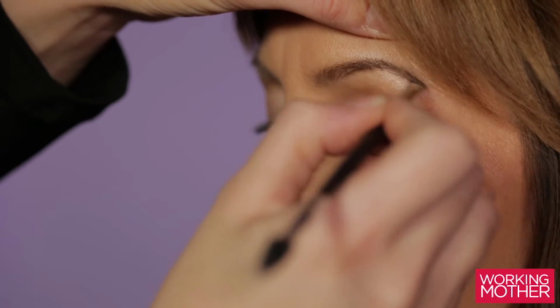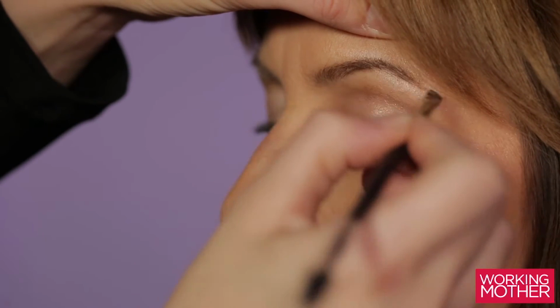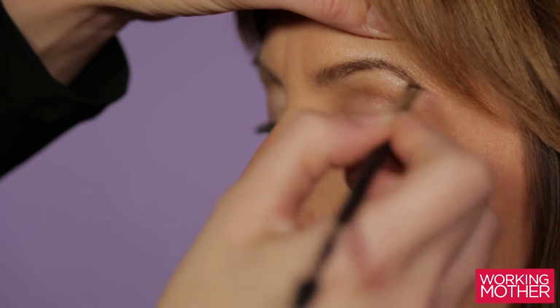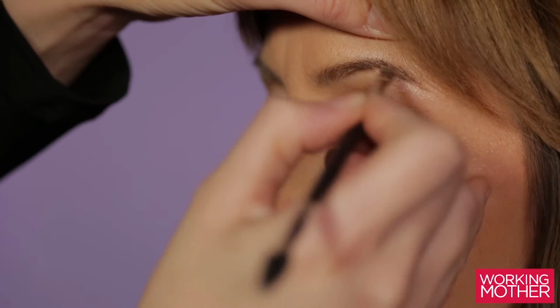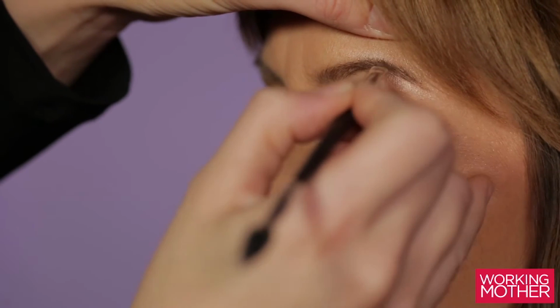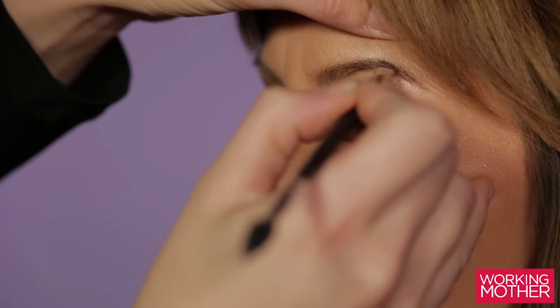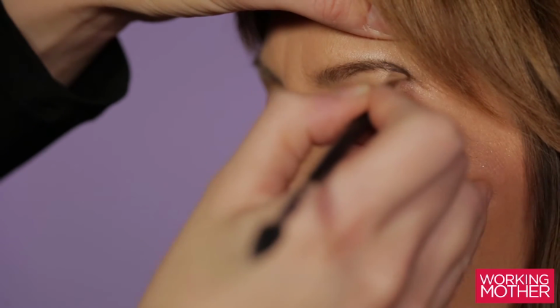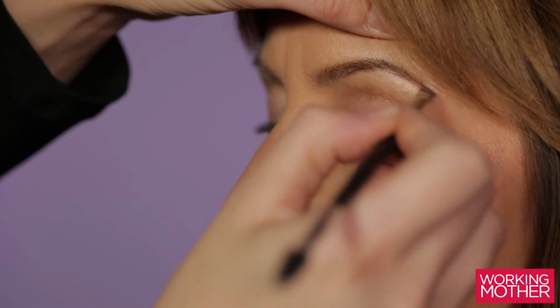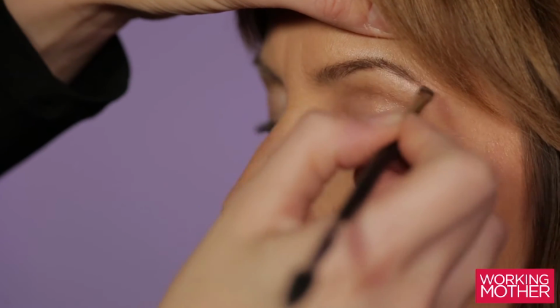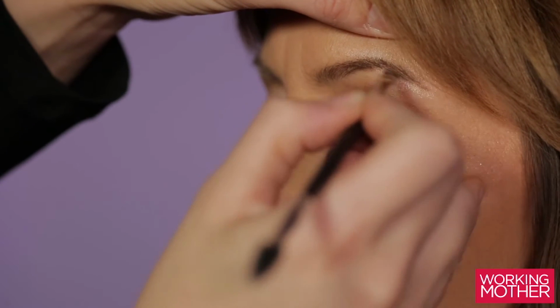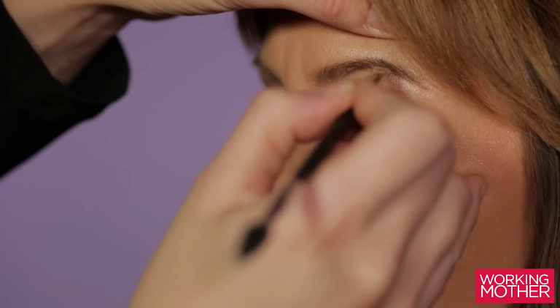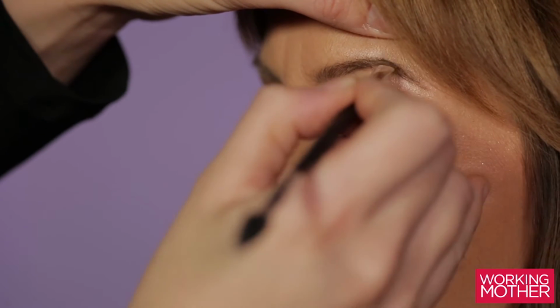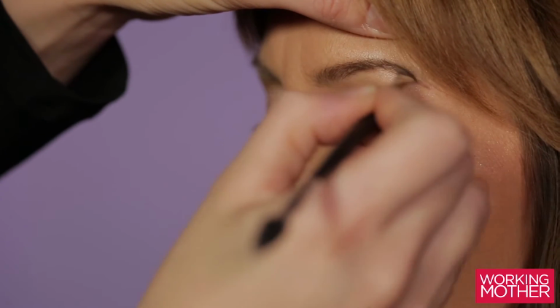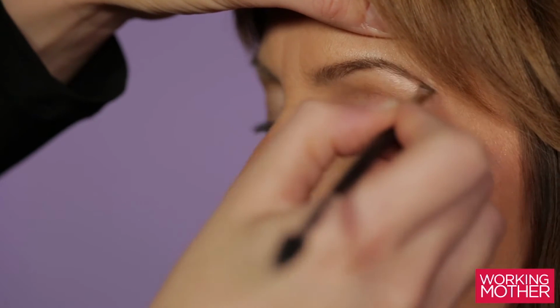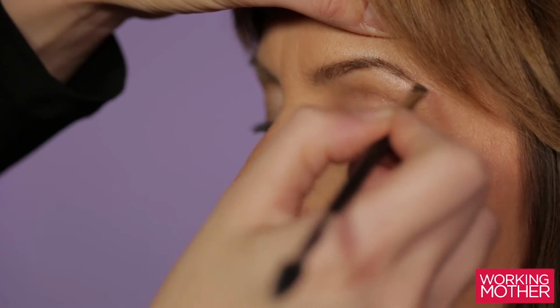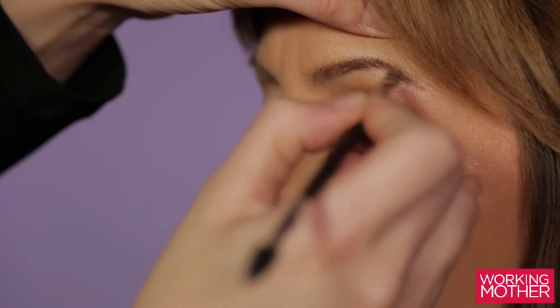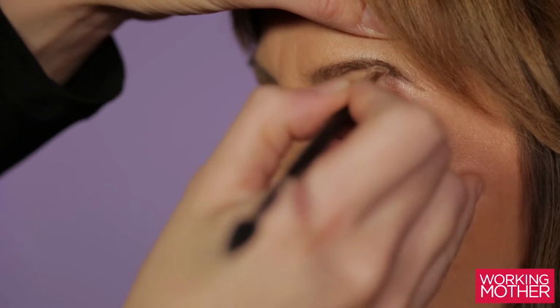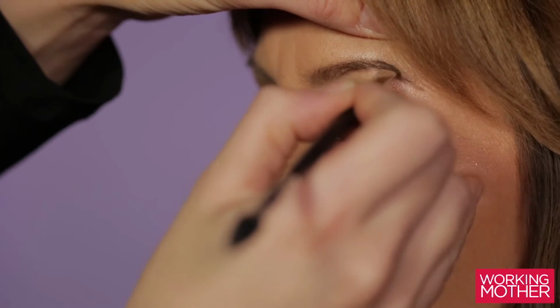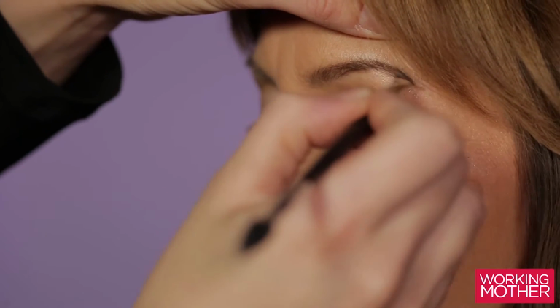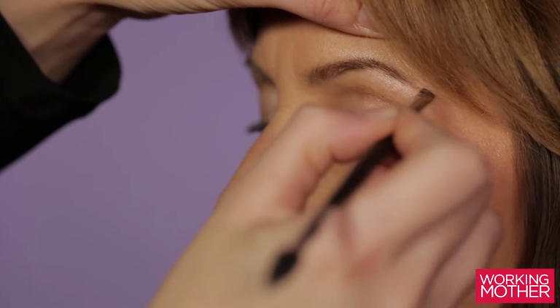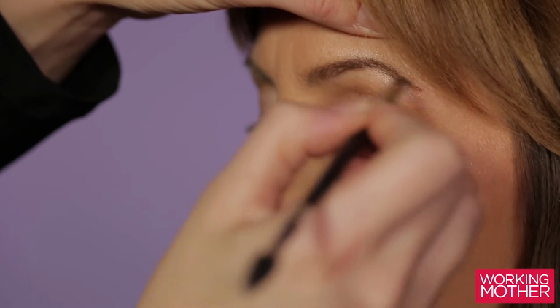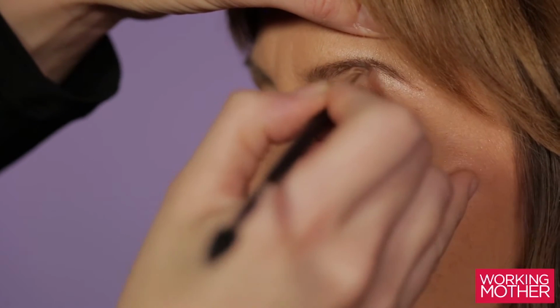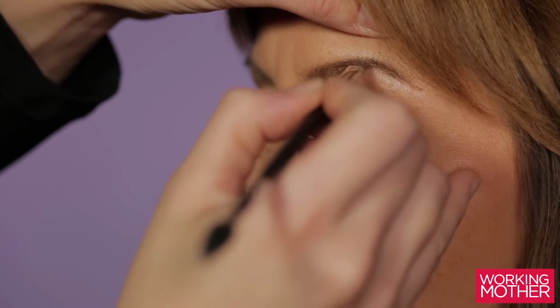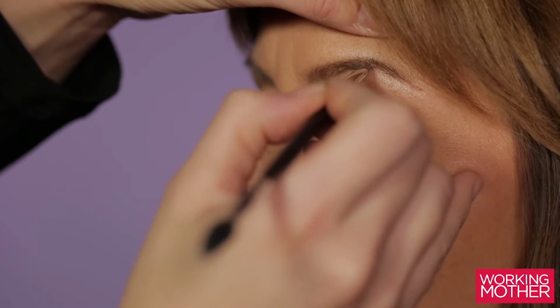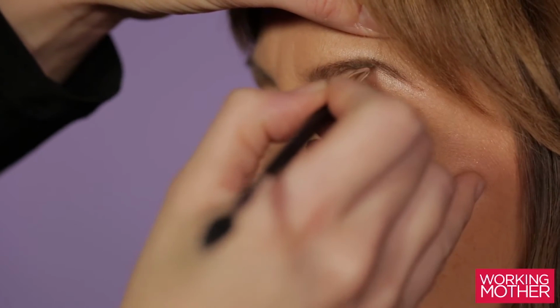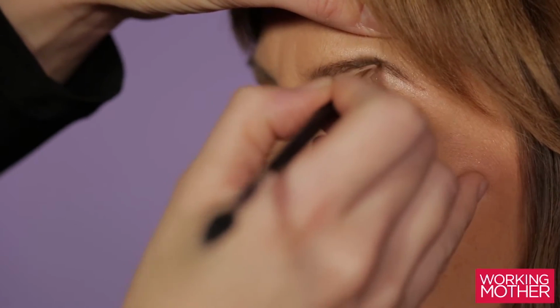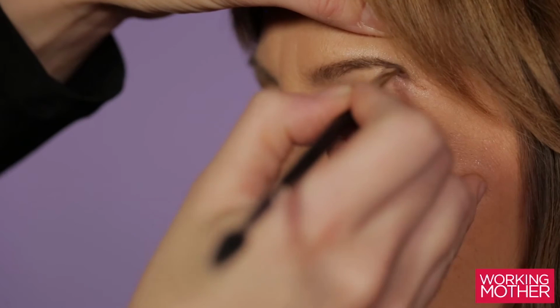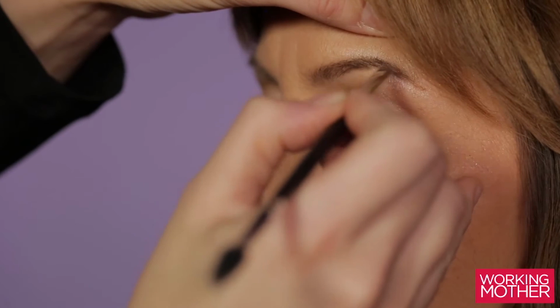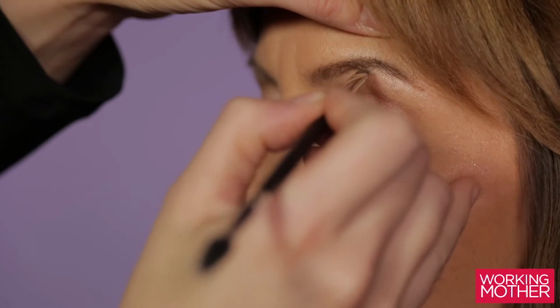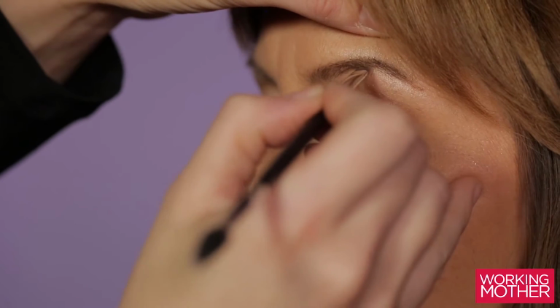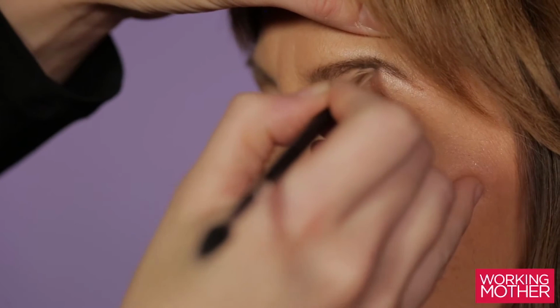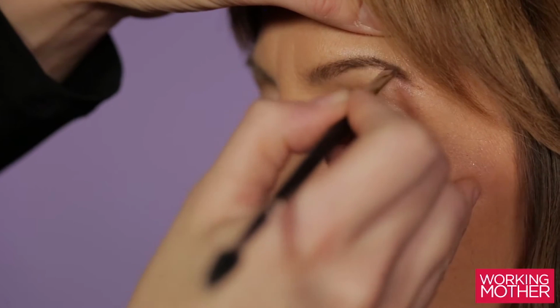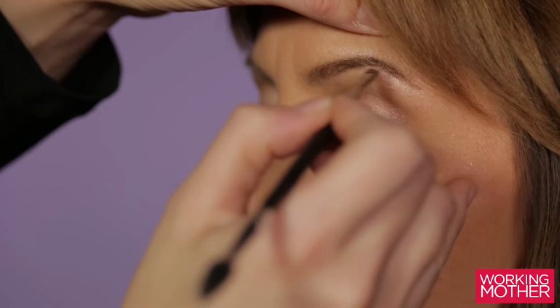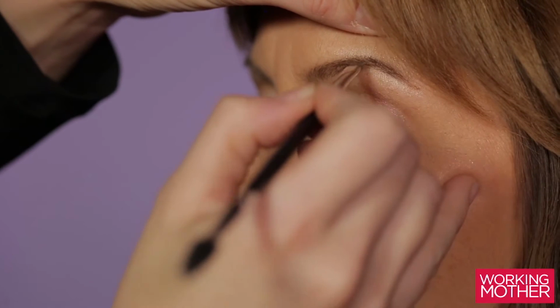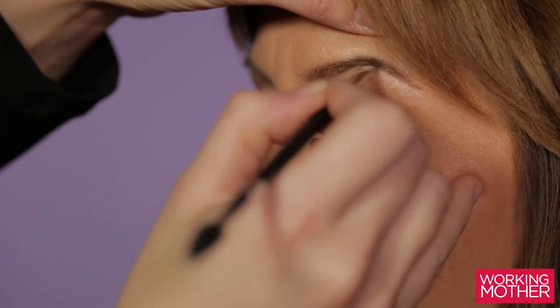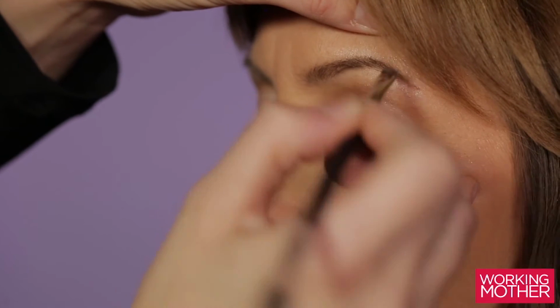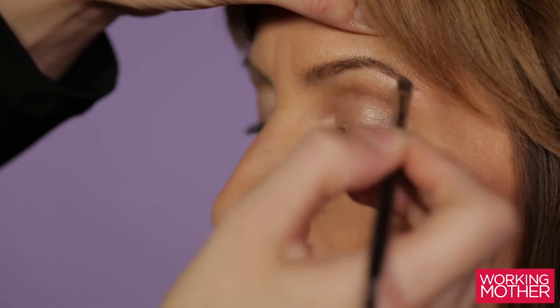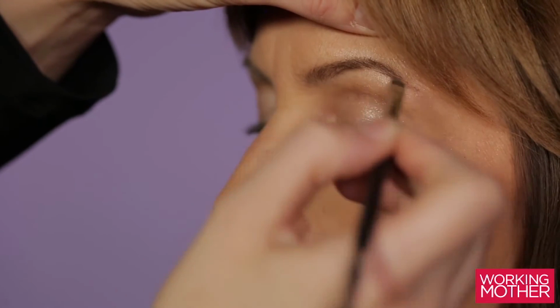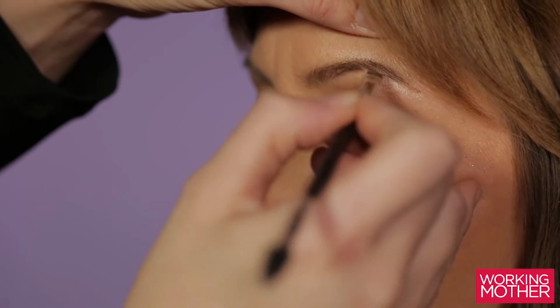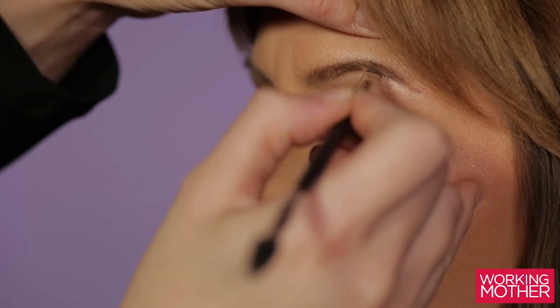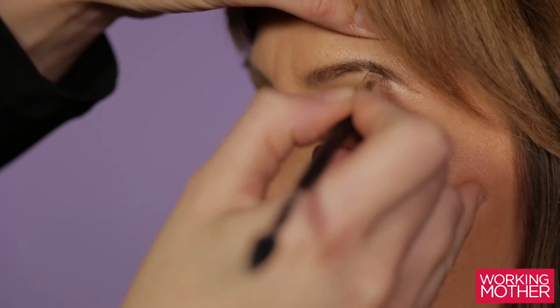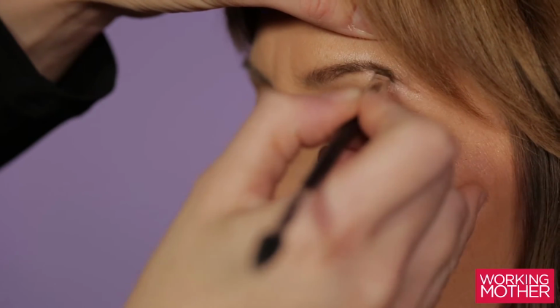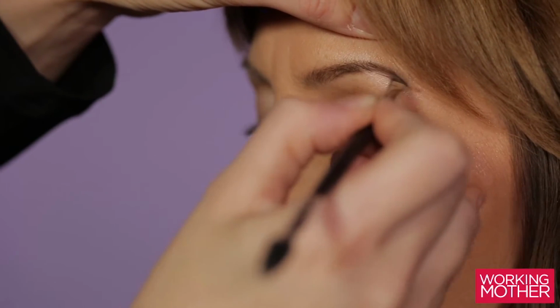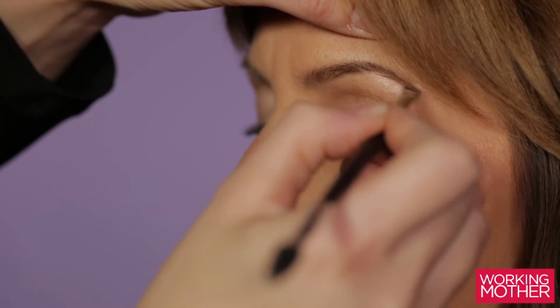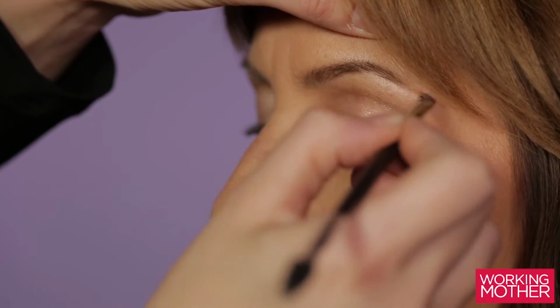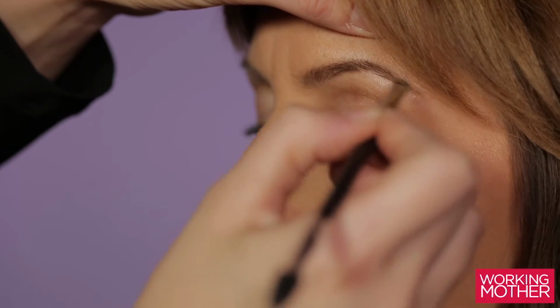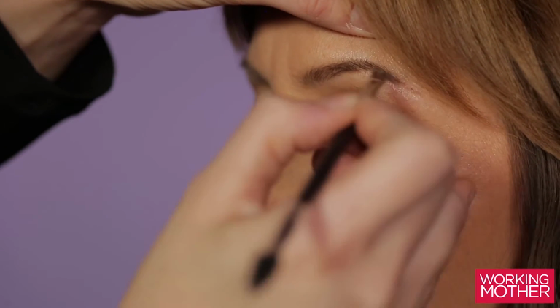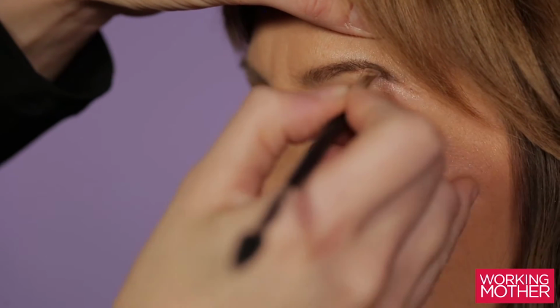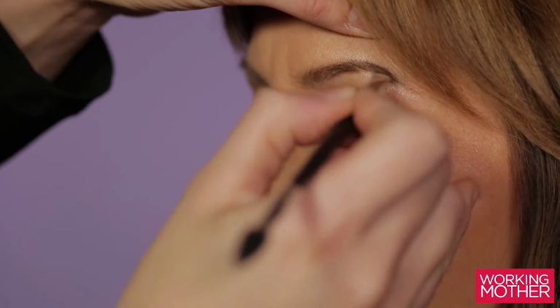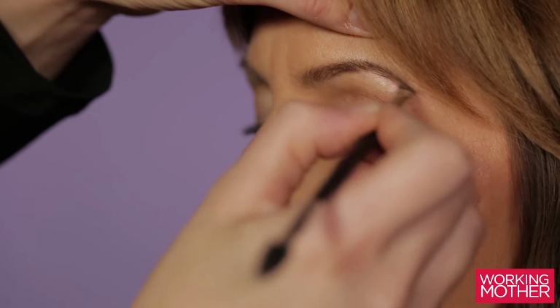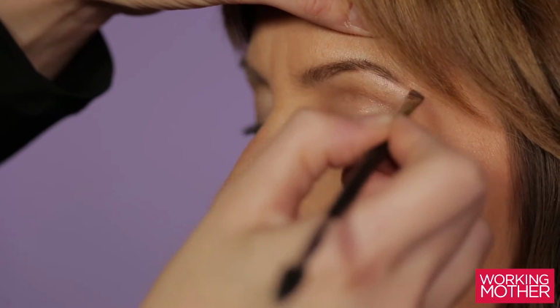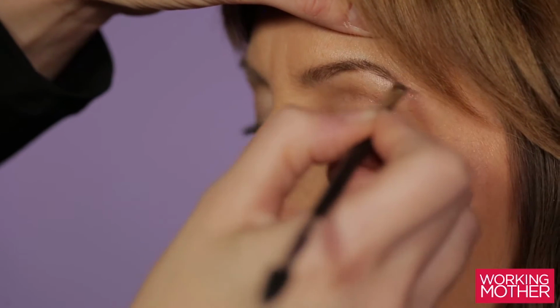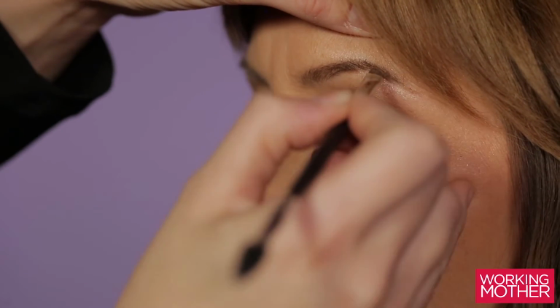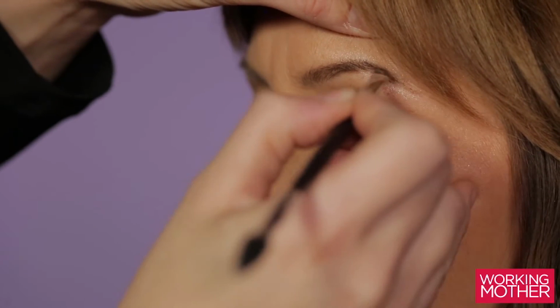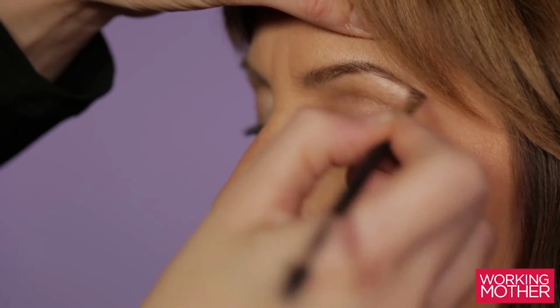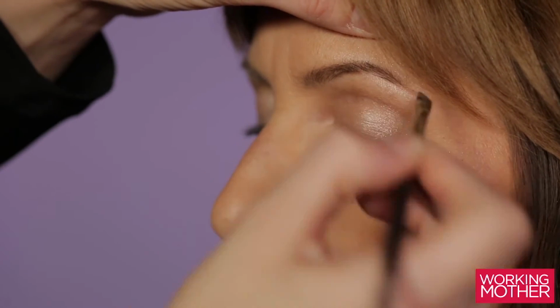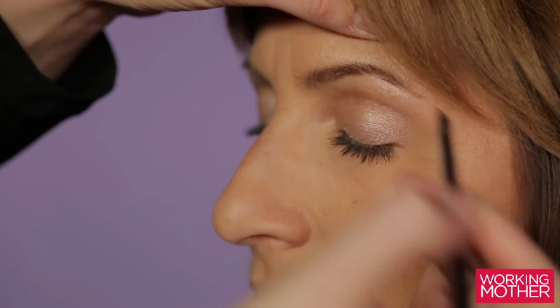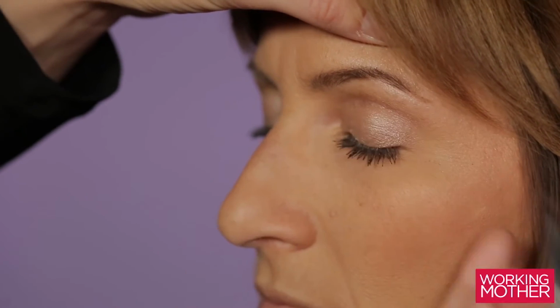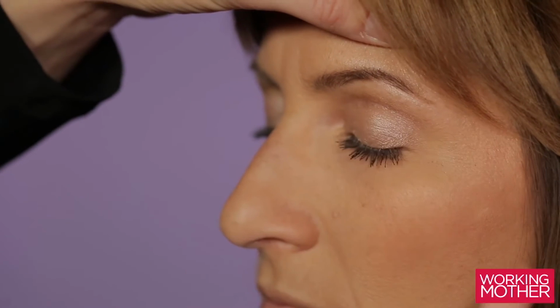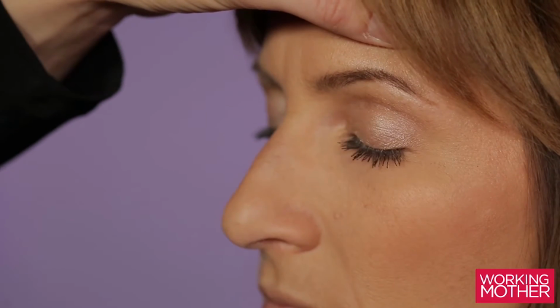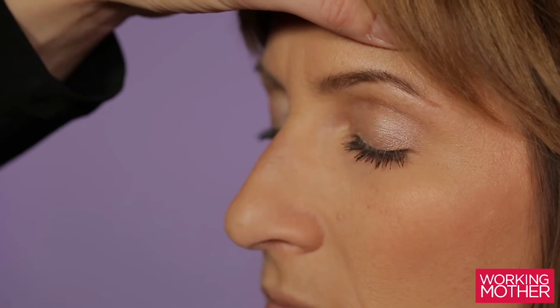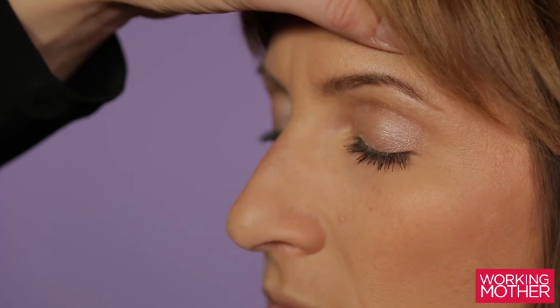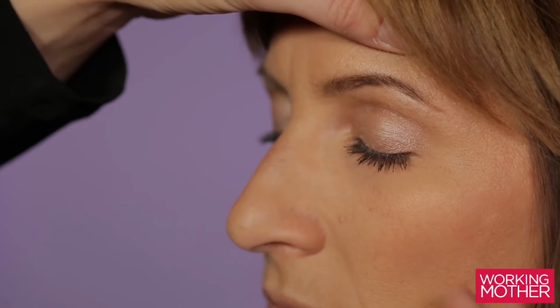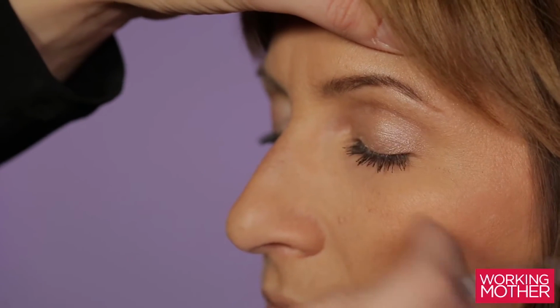The ends of our eyebrows is where they tend to be a bit more sparse, so start filling in that area first.